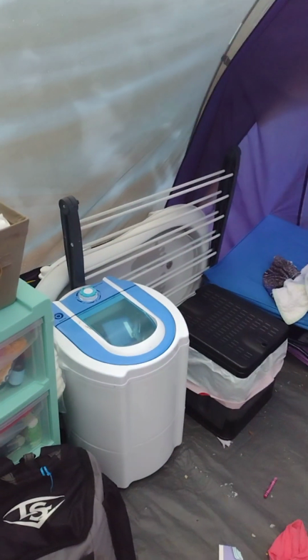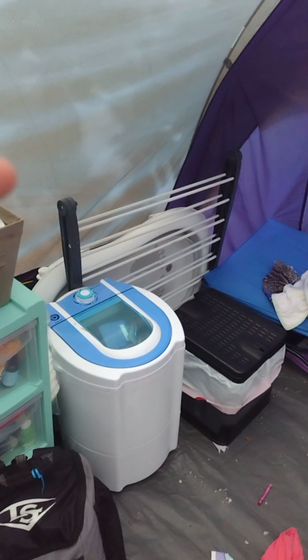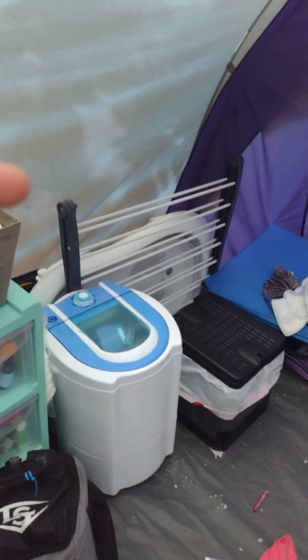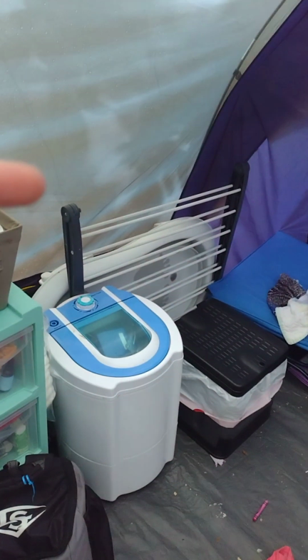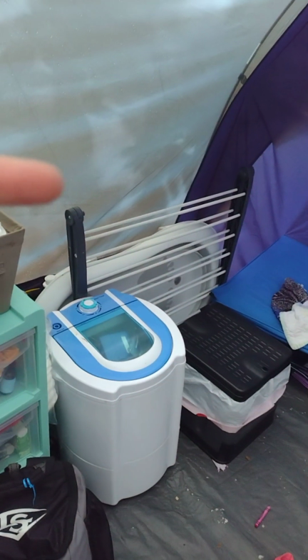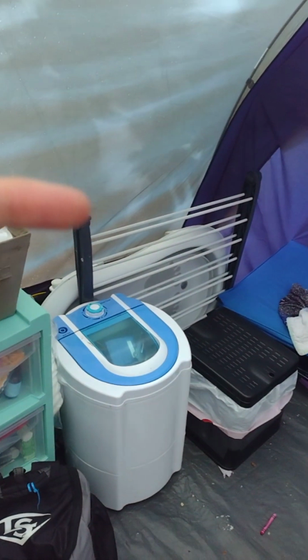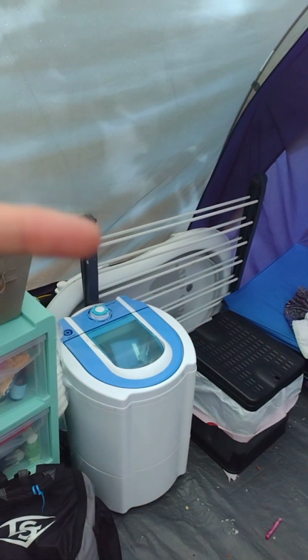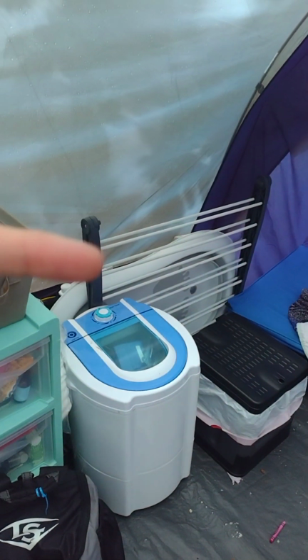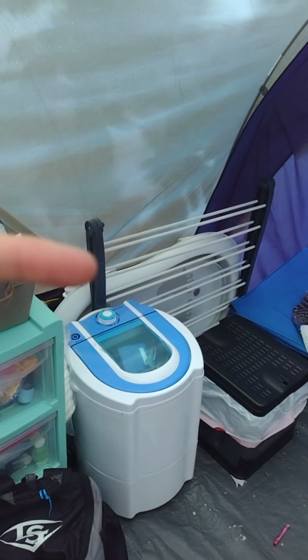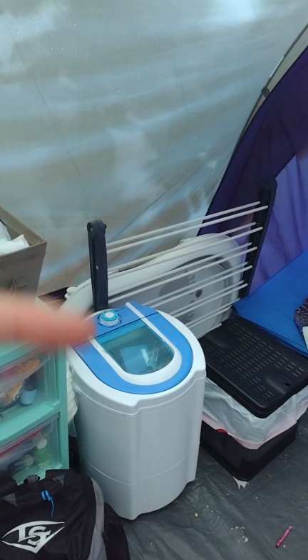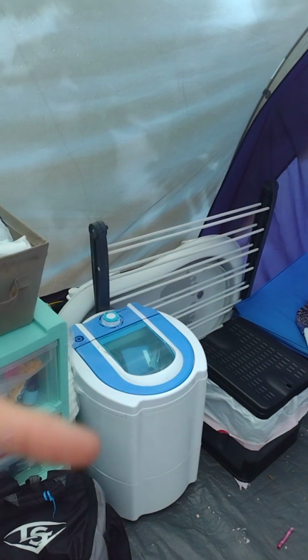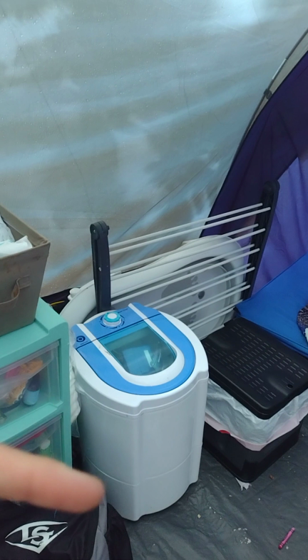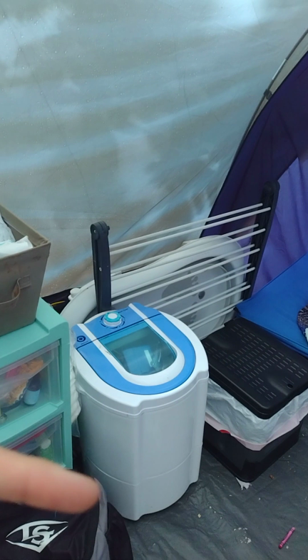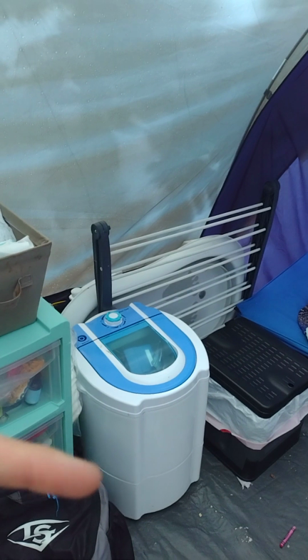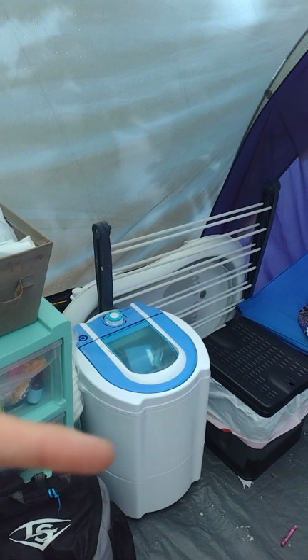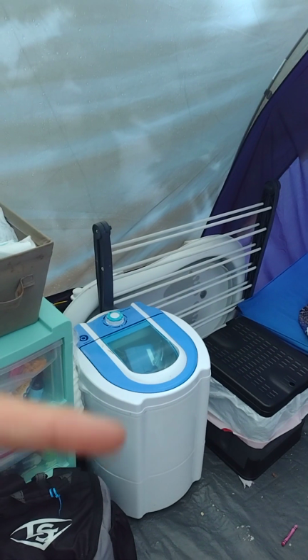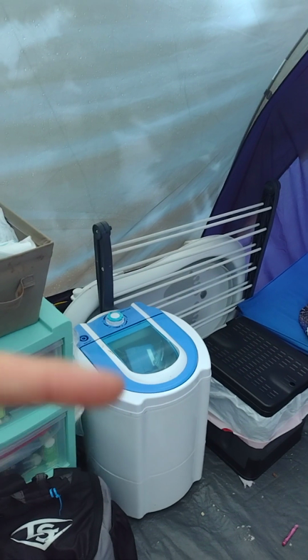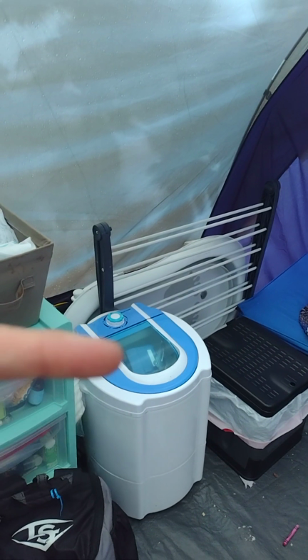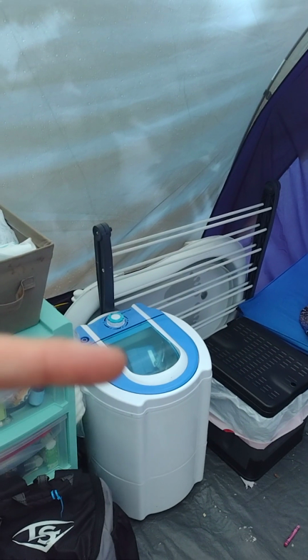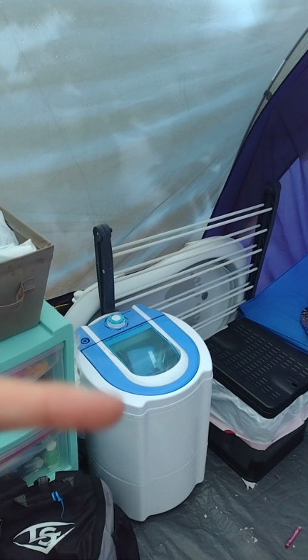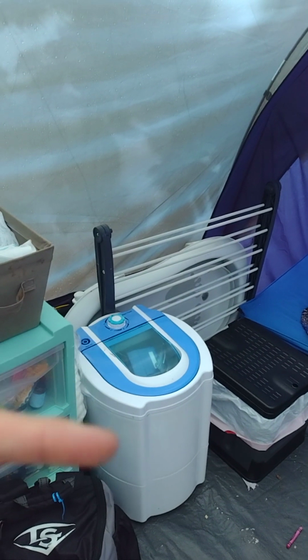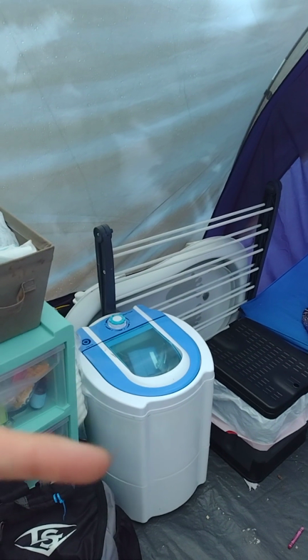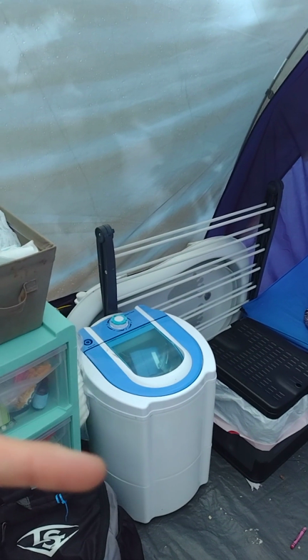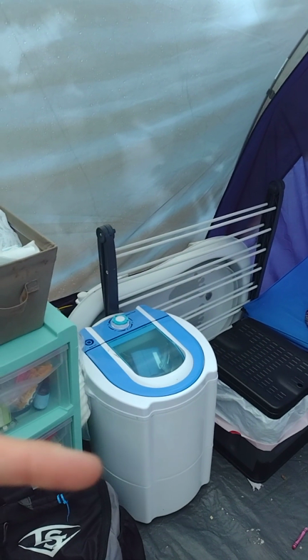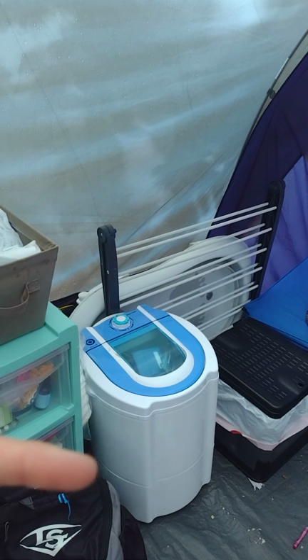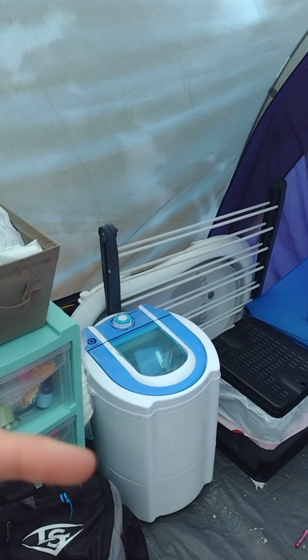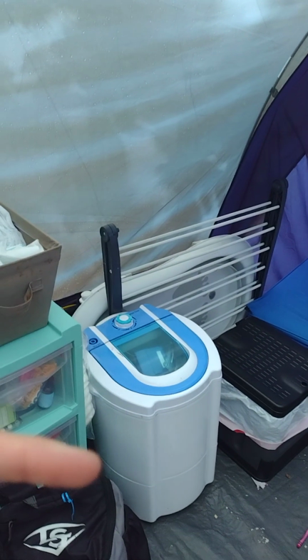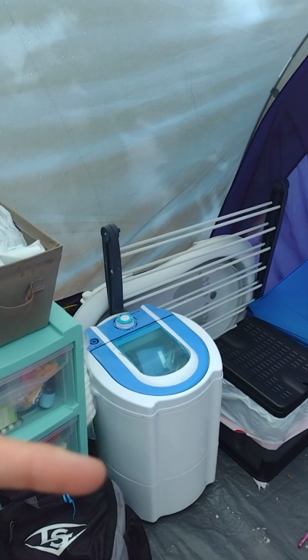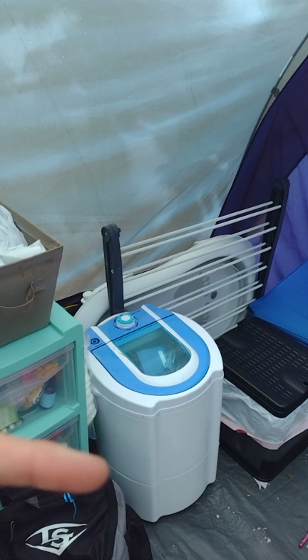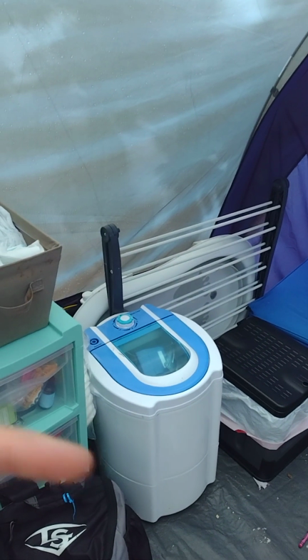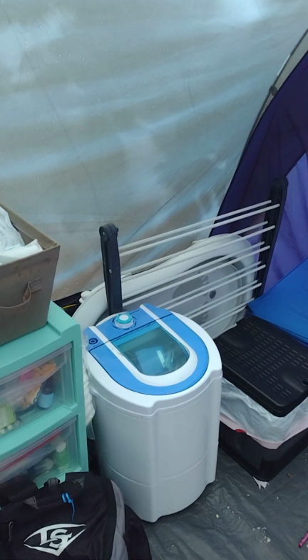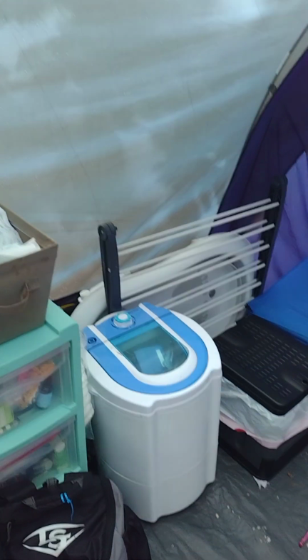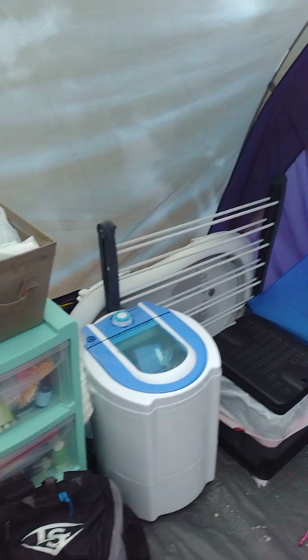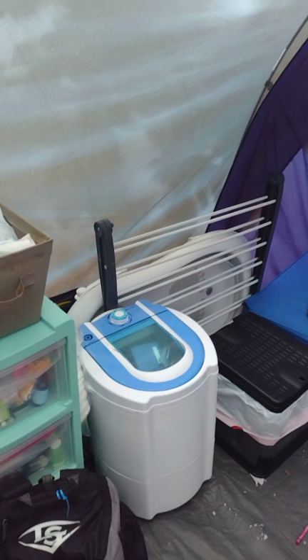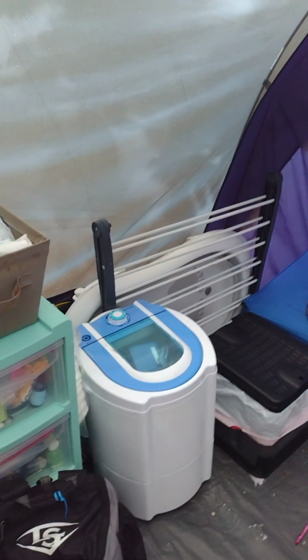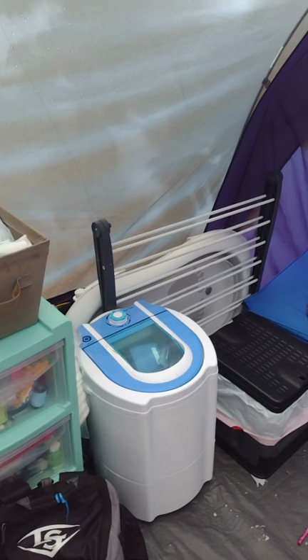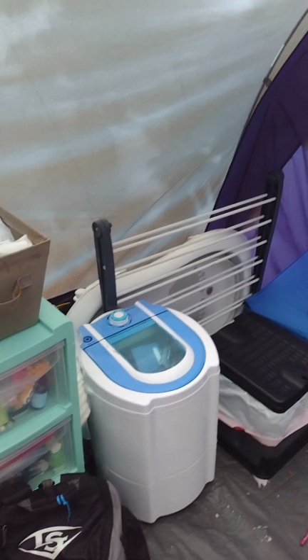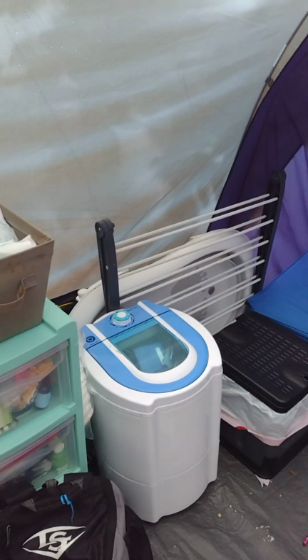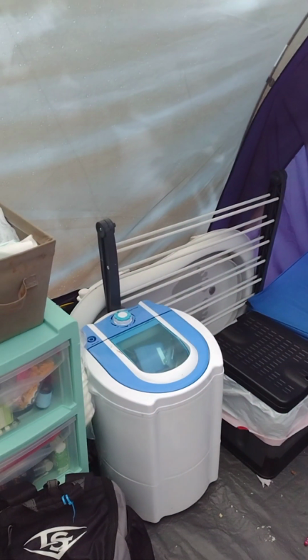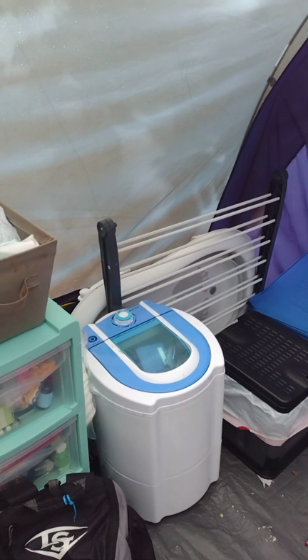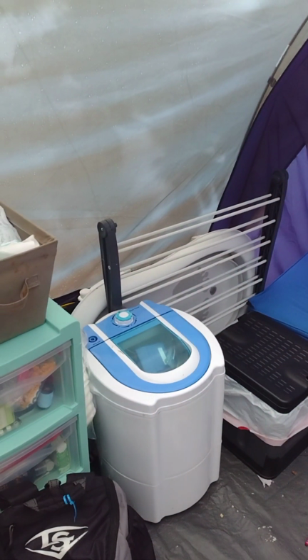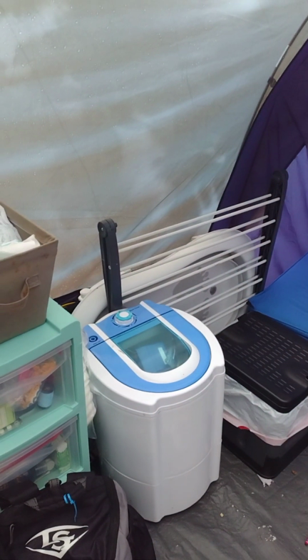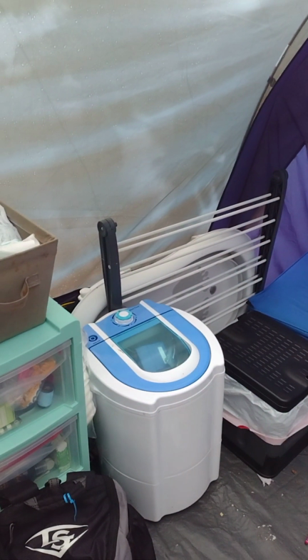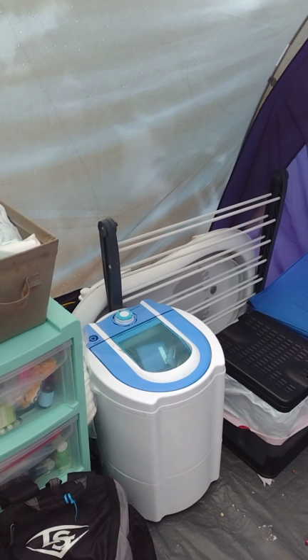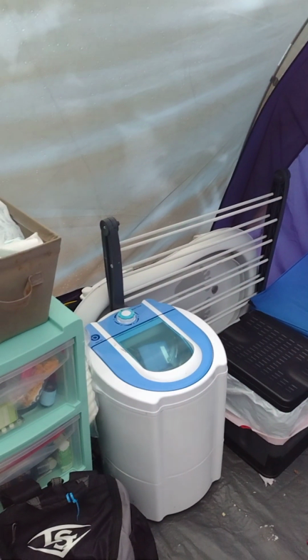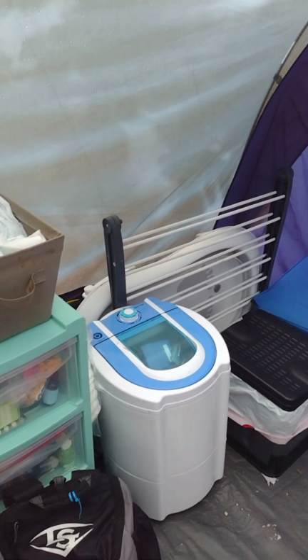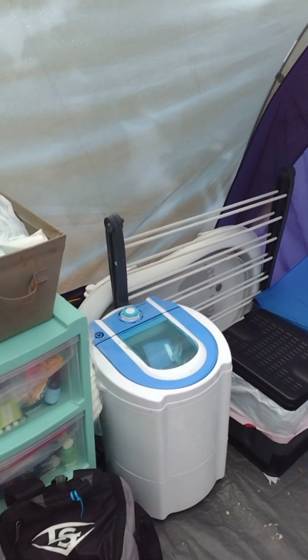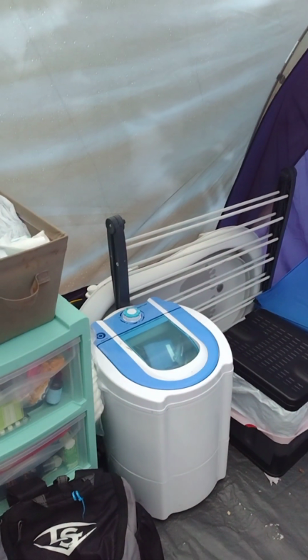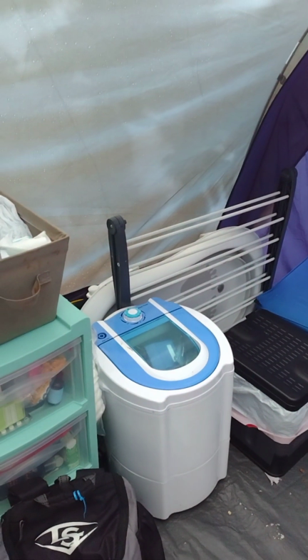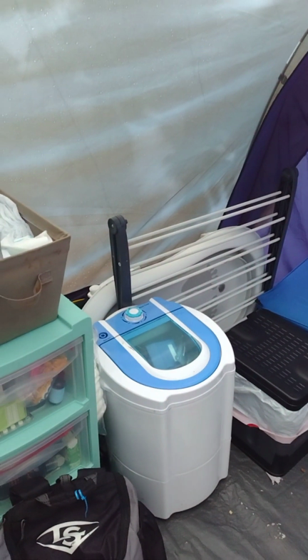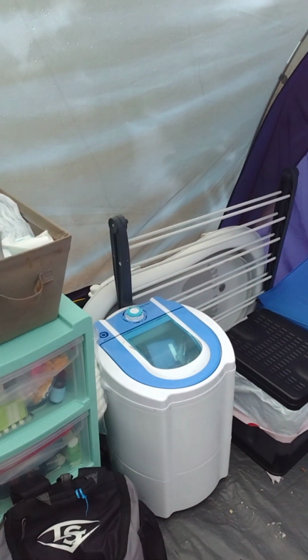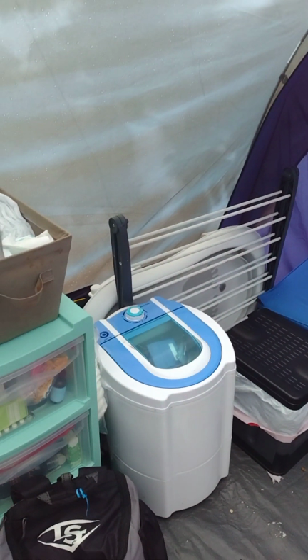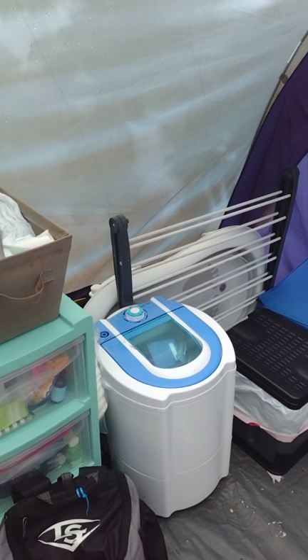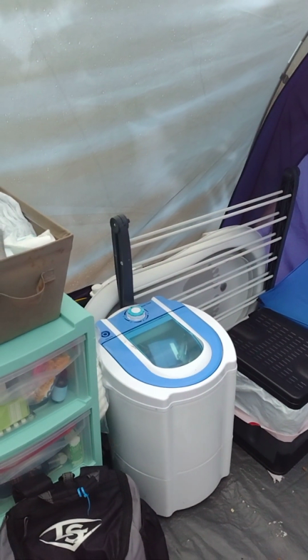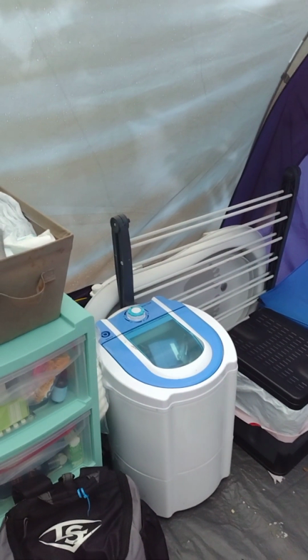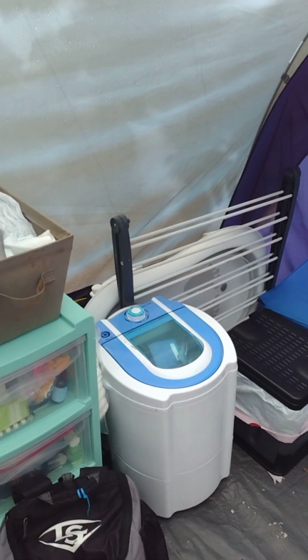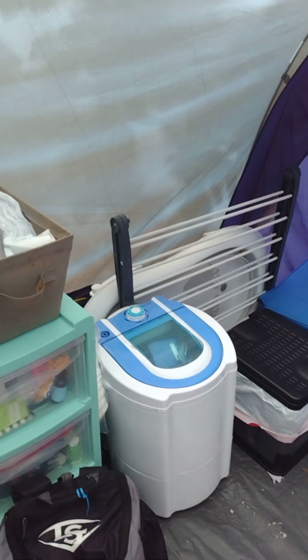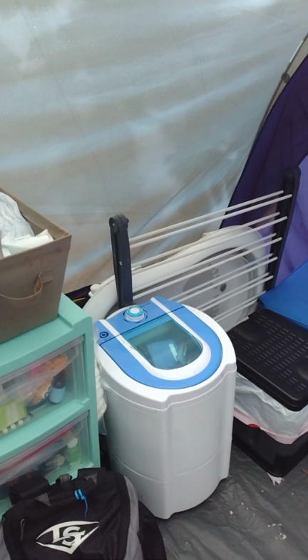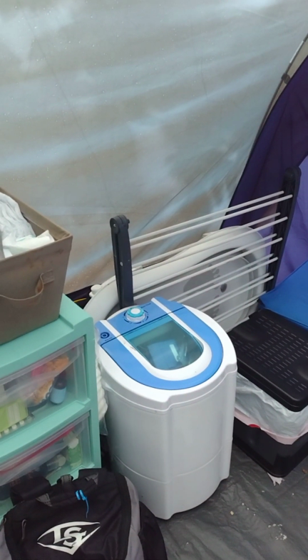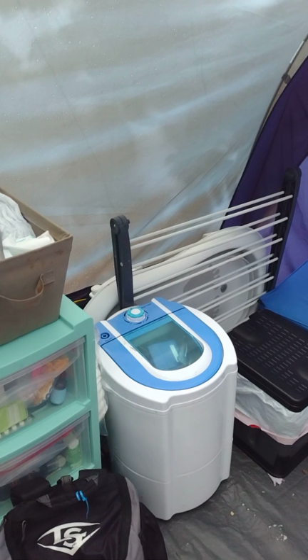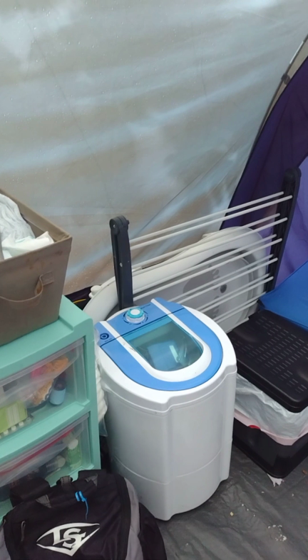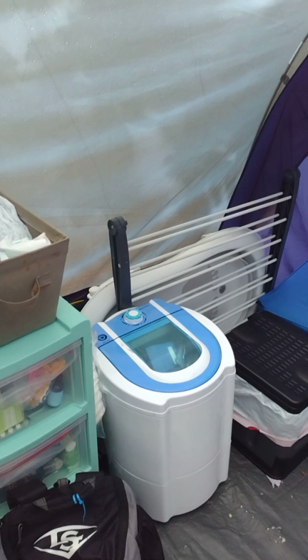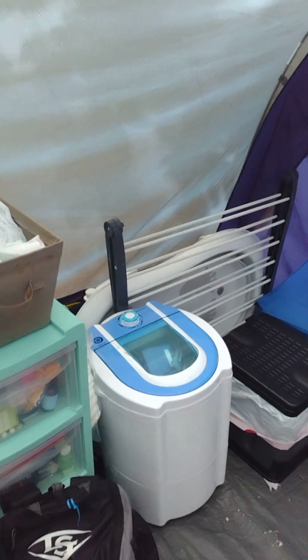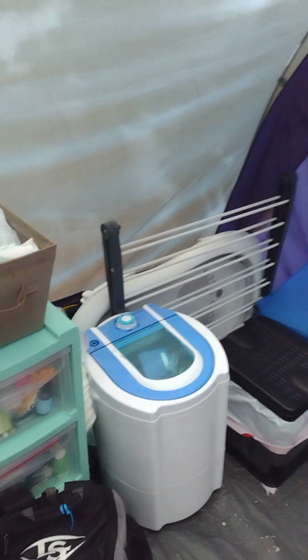Back here we have this washing machine in case I needed to wash clothes. I actually didn't use that — I was able to go to the laundromat, but it was nice to have it.